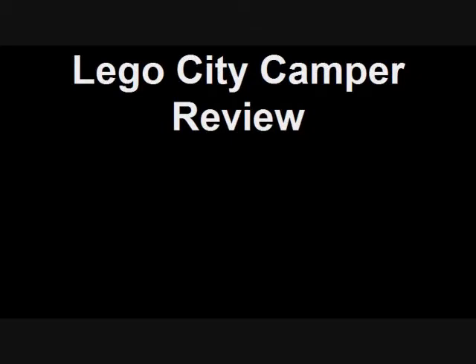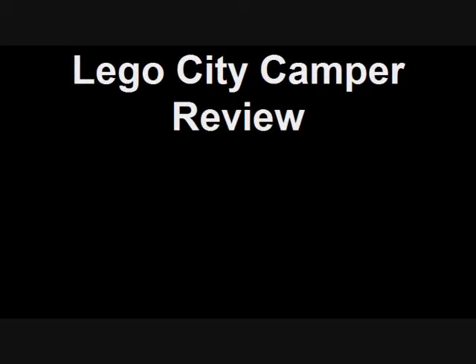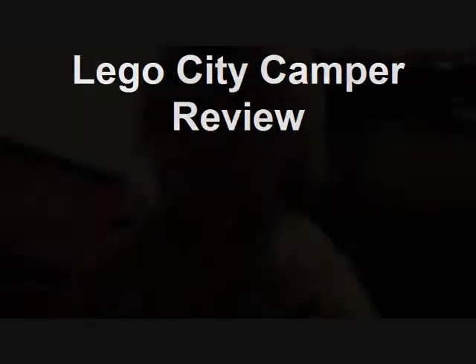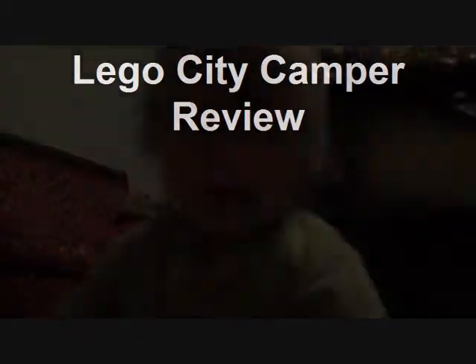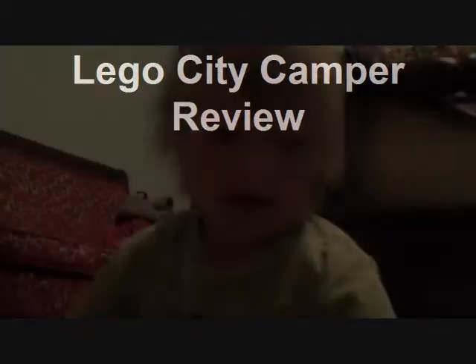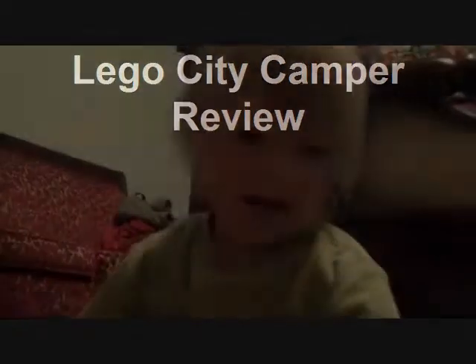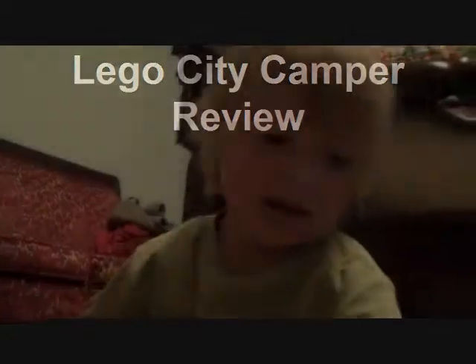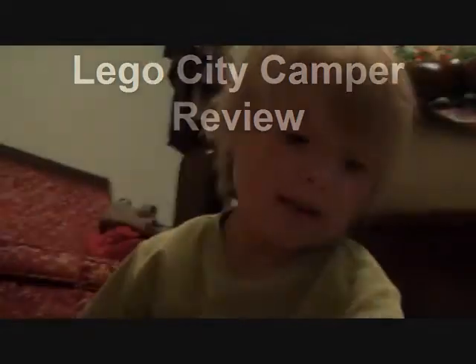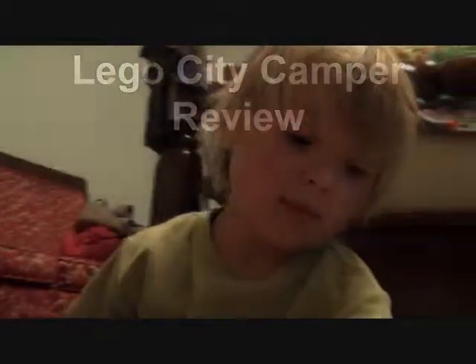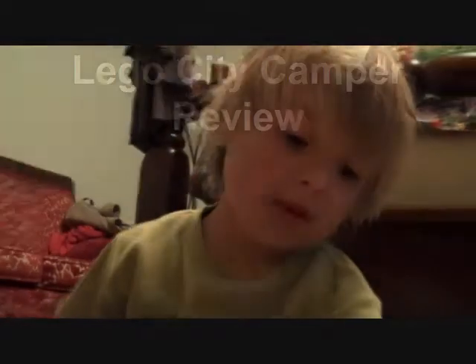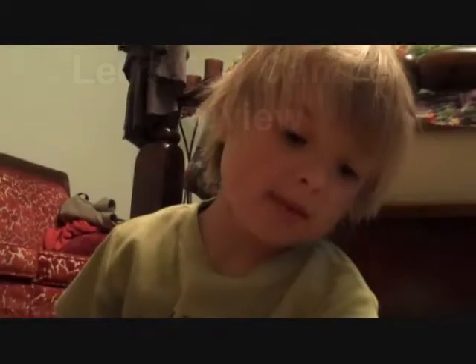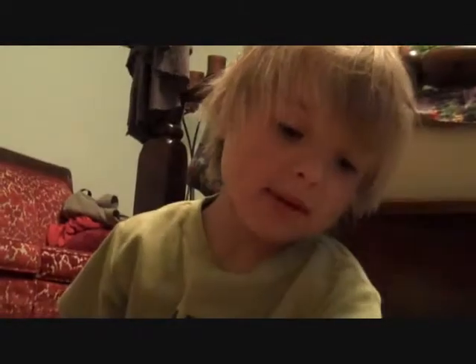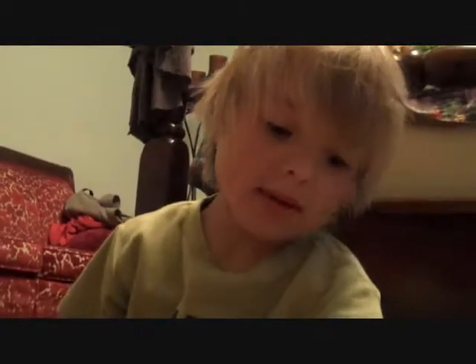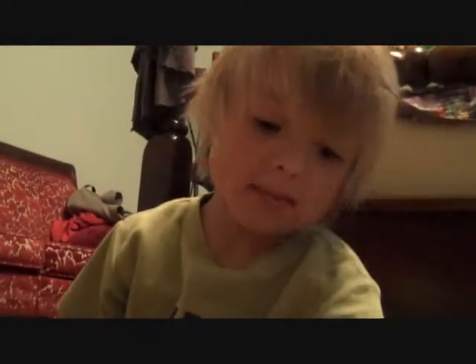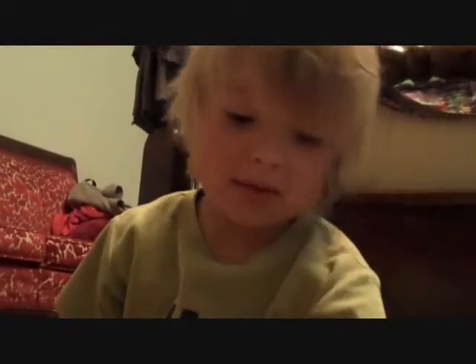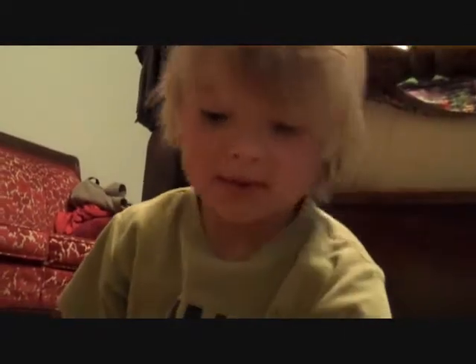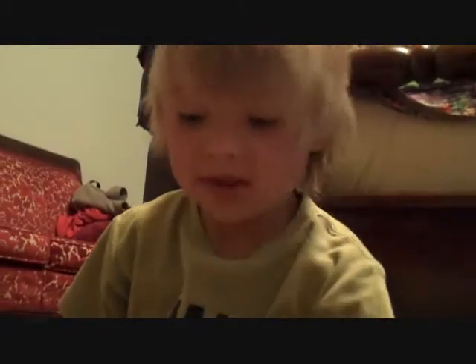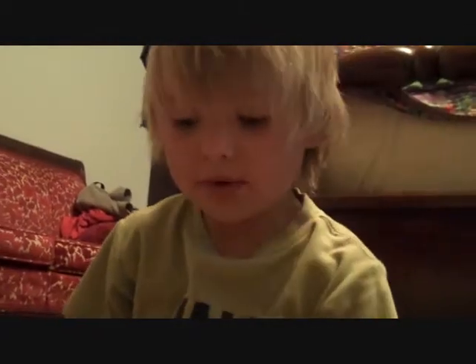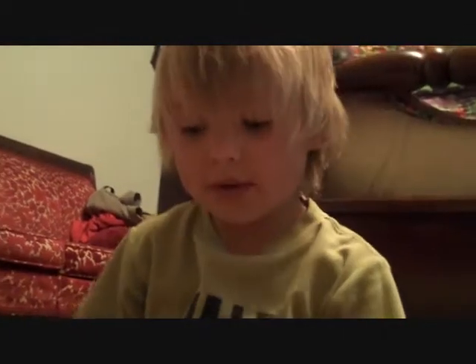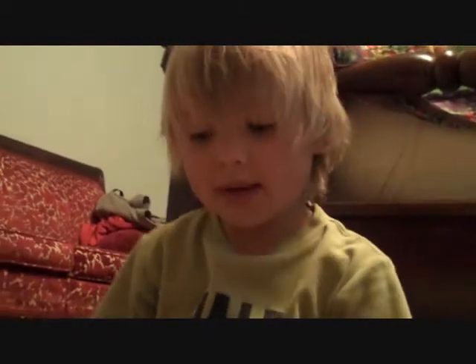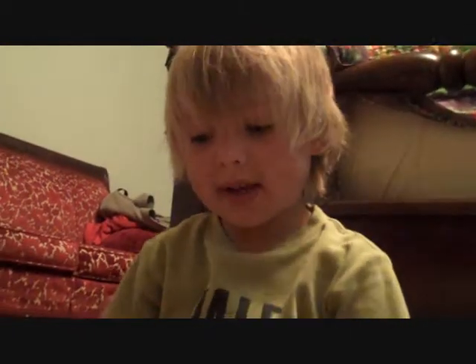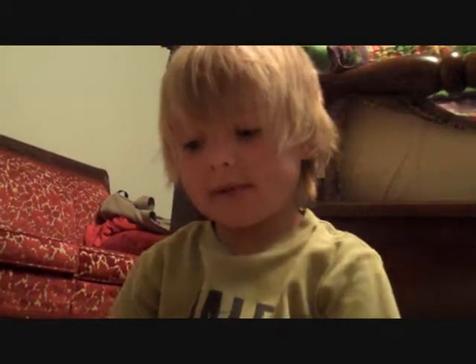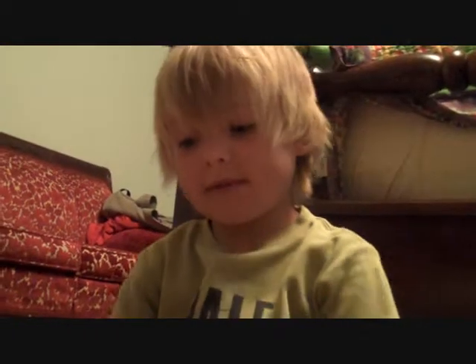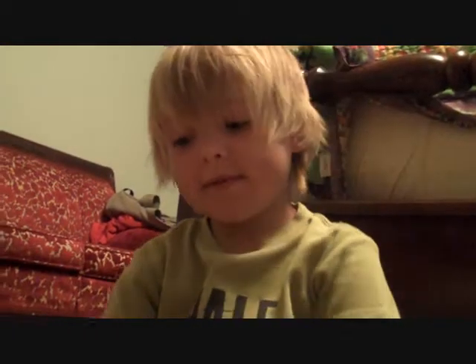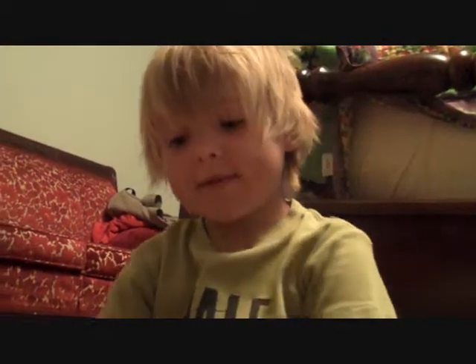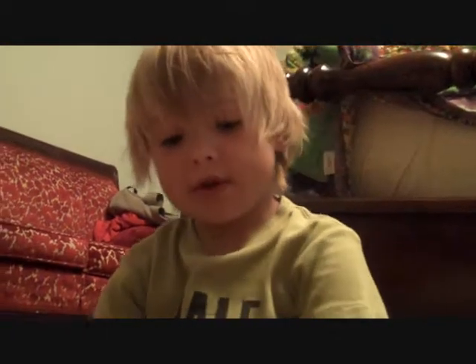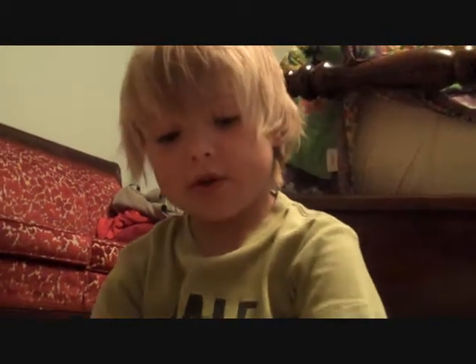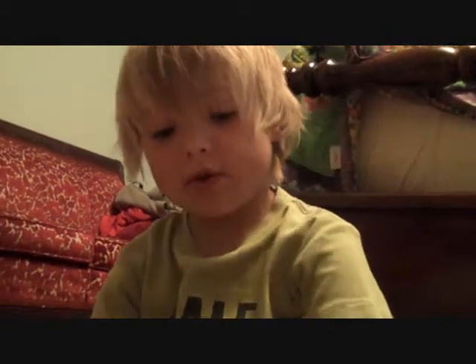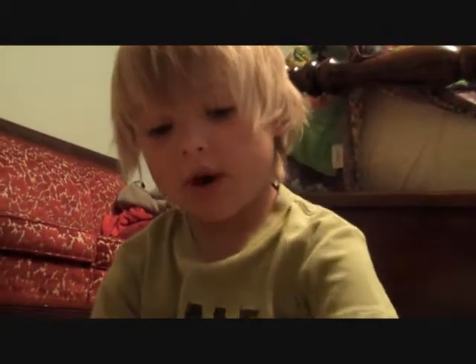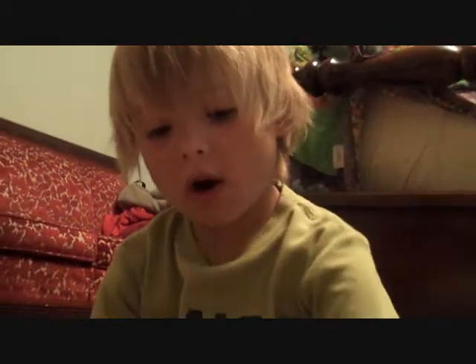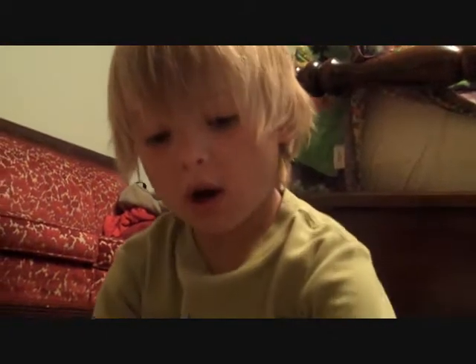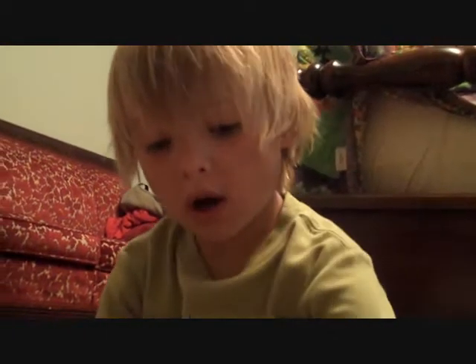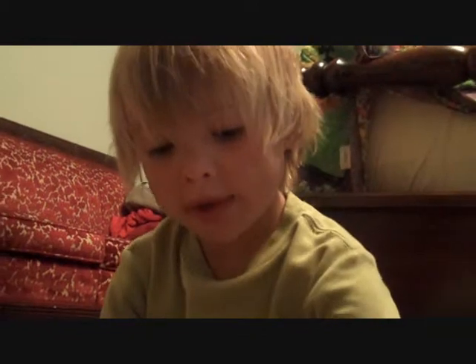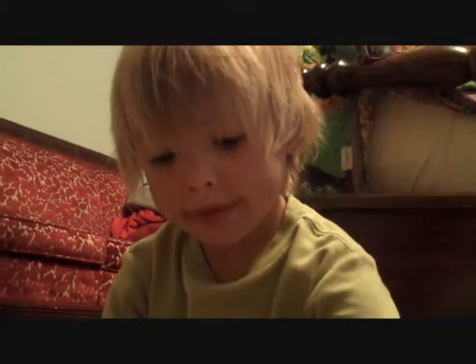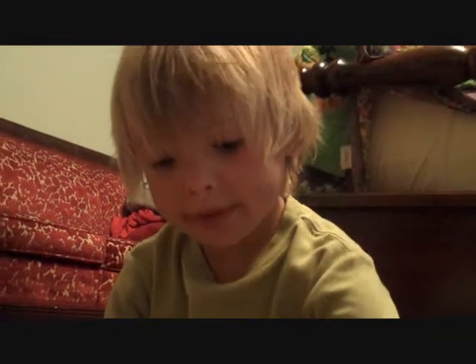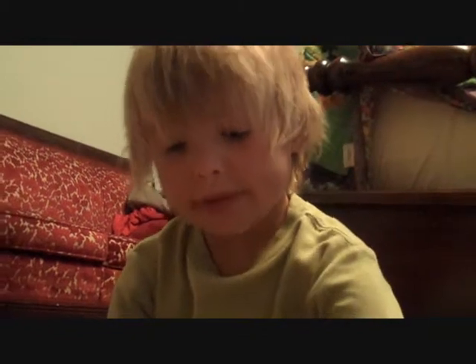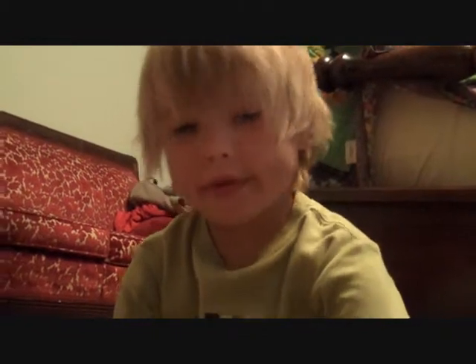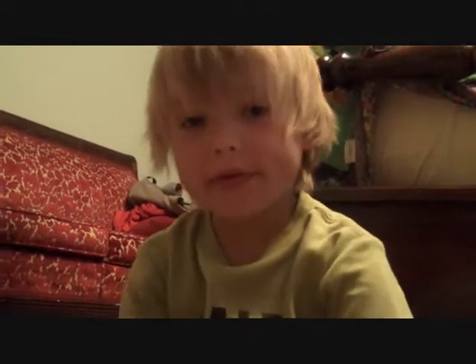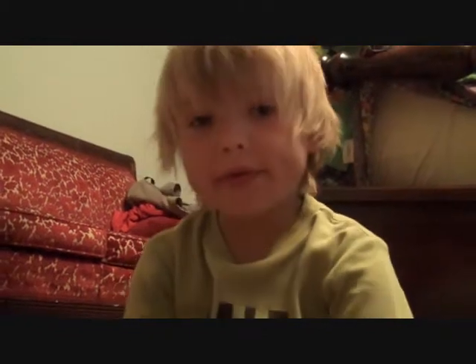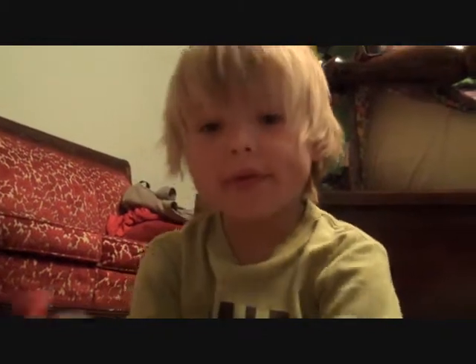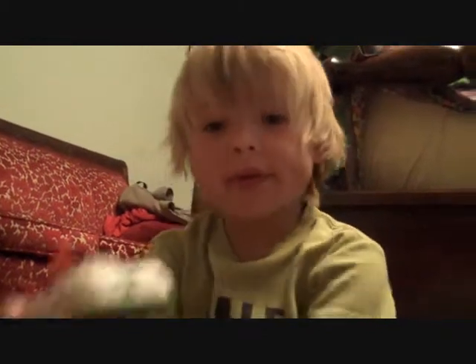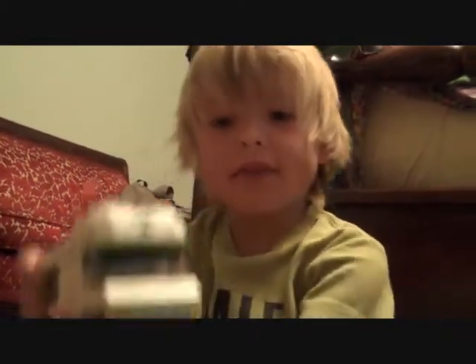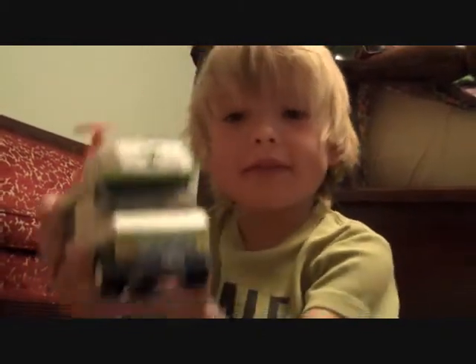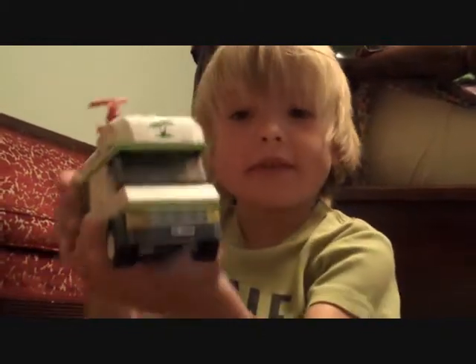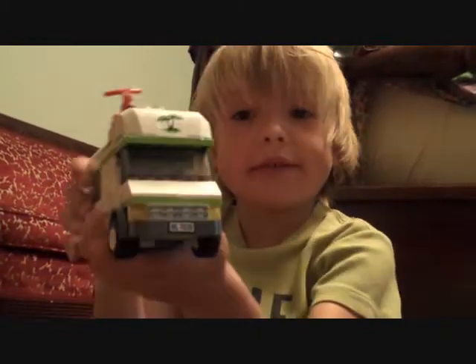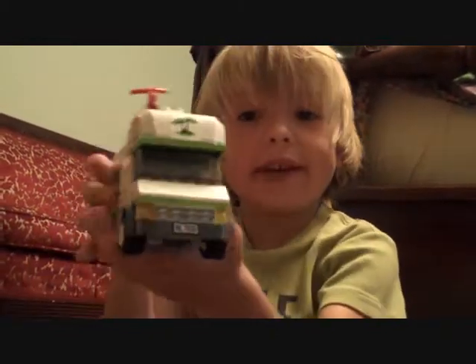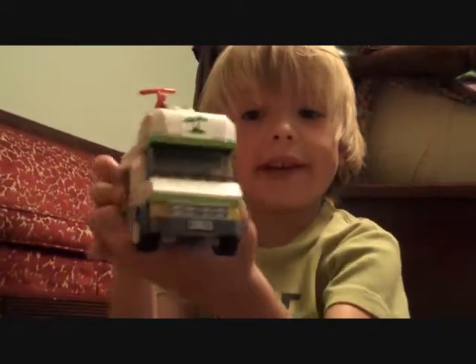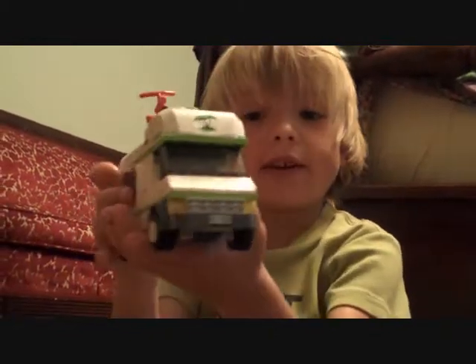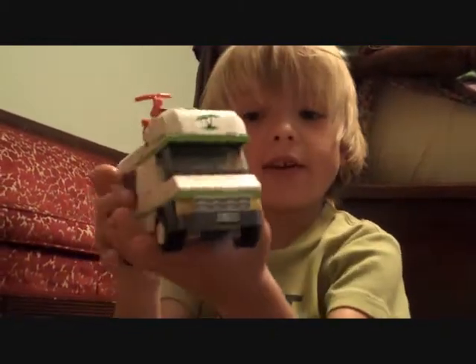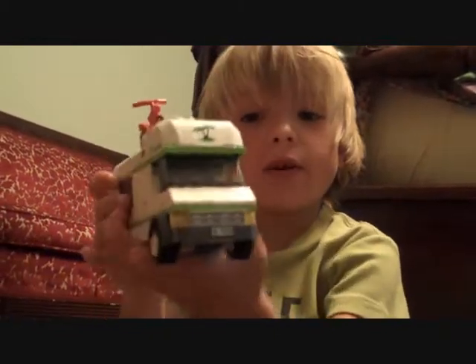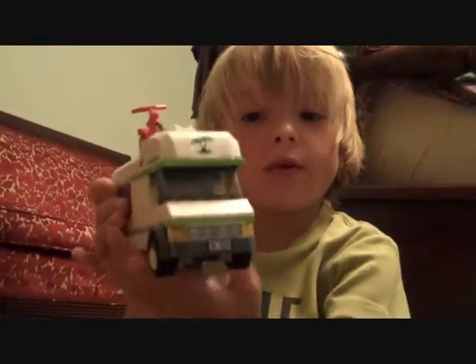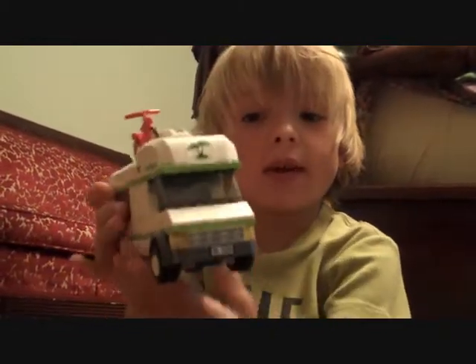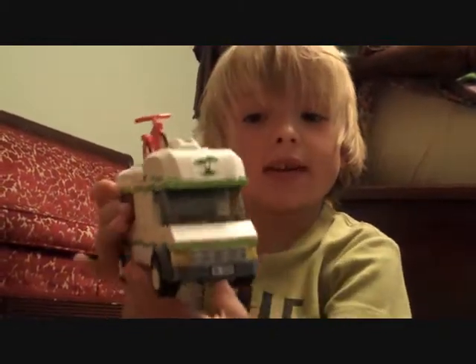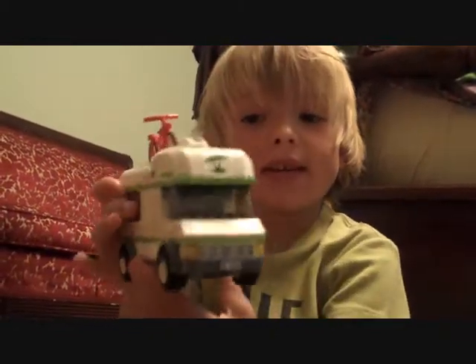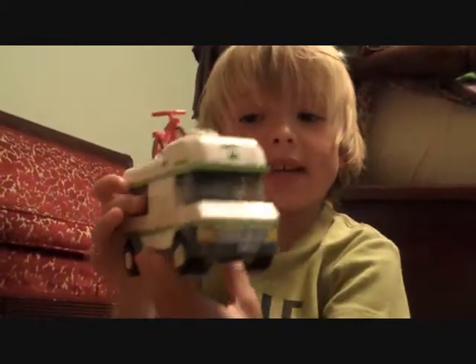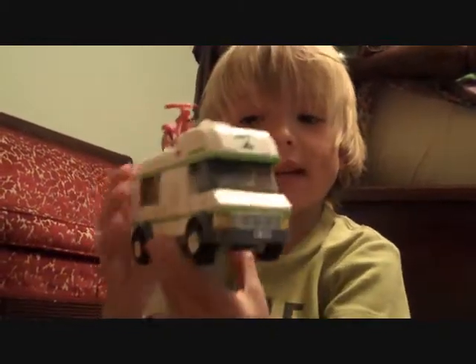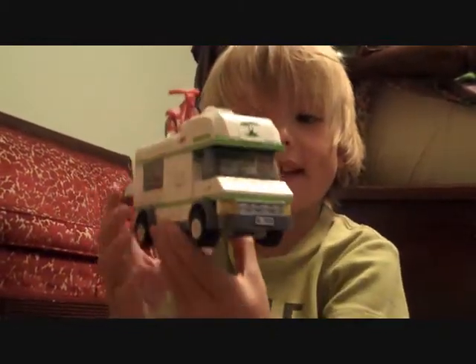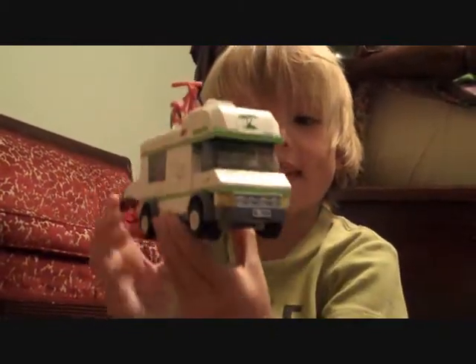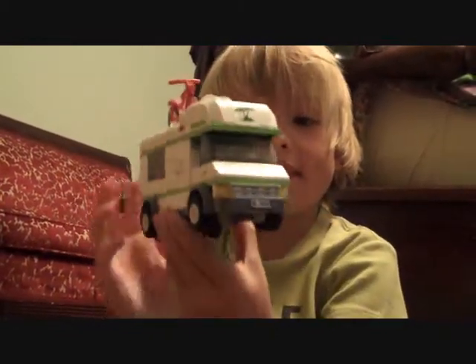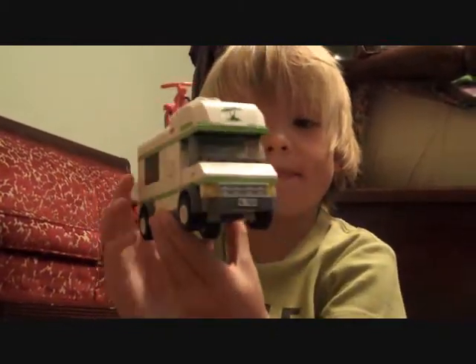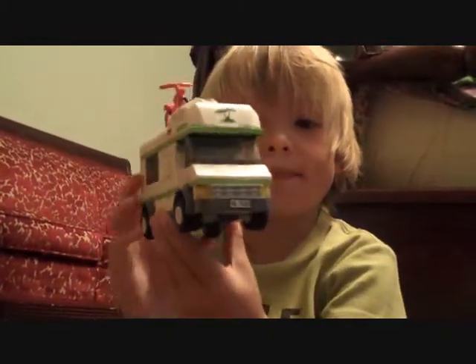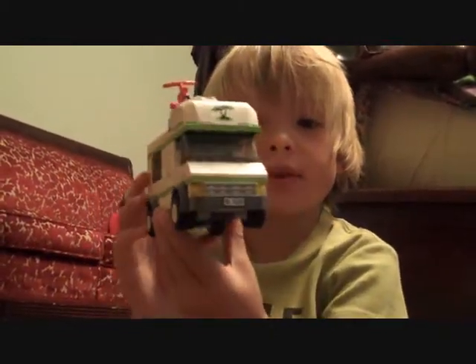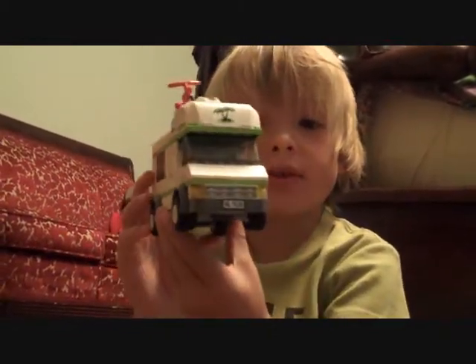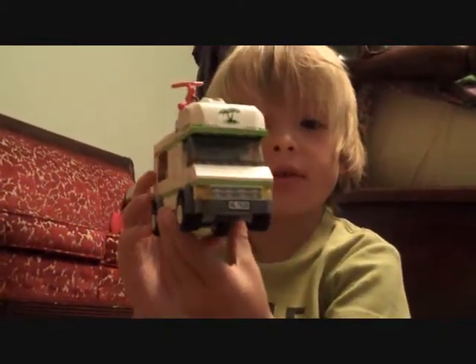Hi, I'm Graham and I'm going to be doing a review on the Lego Camper.